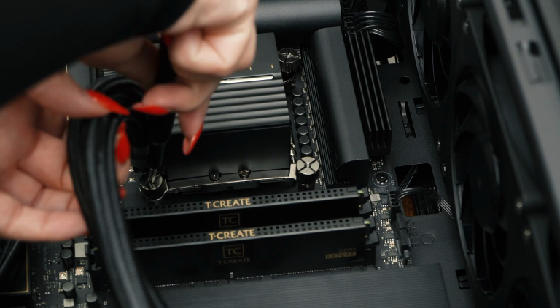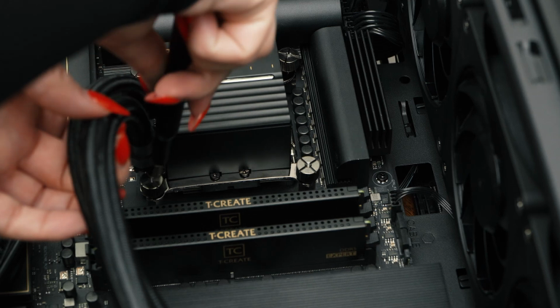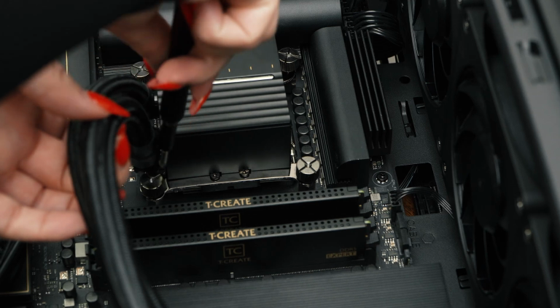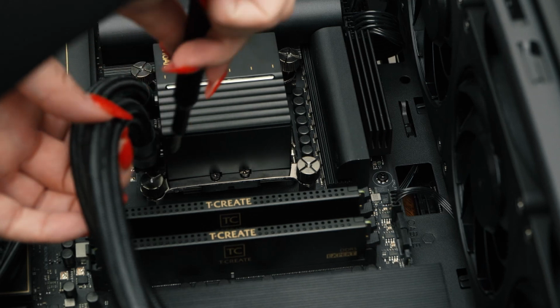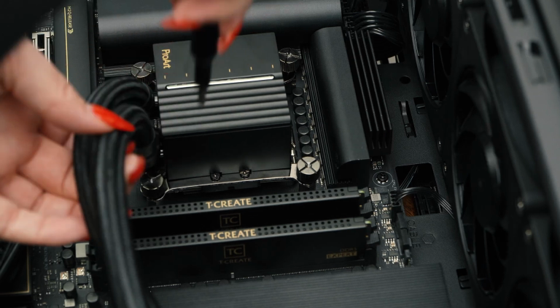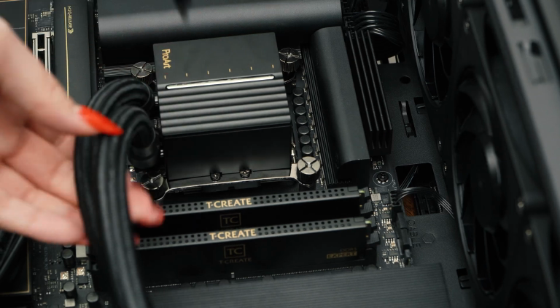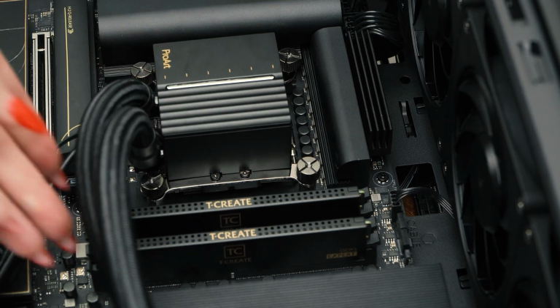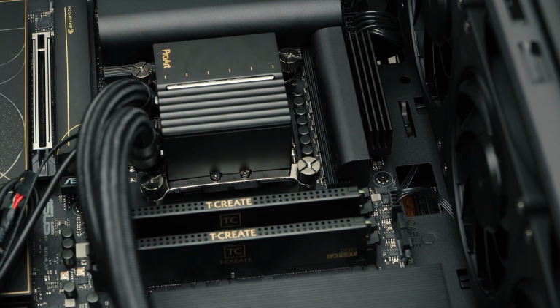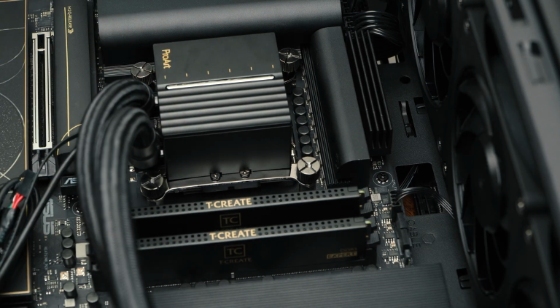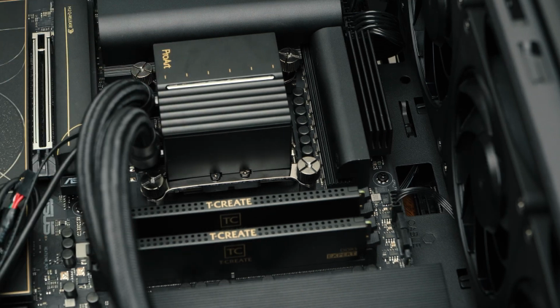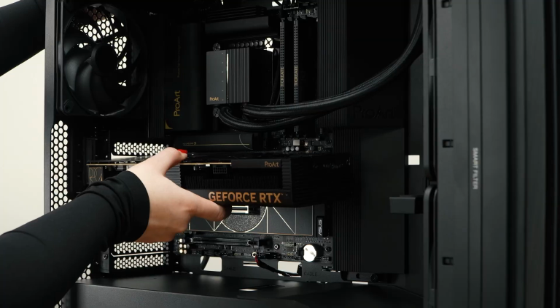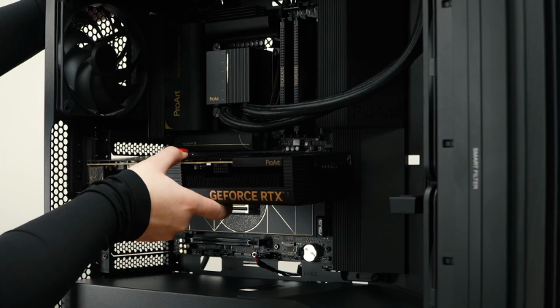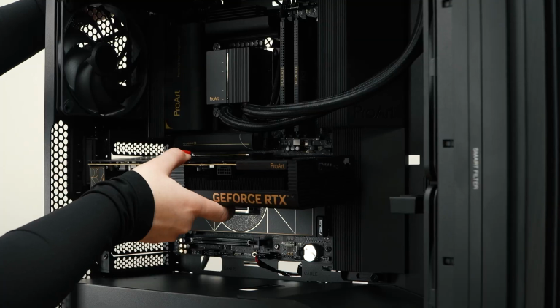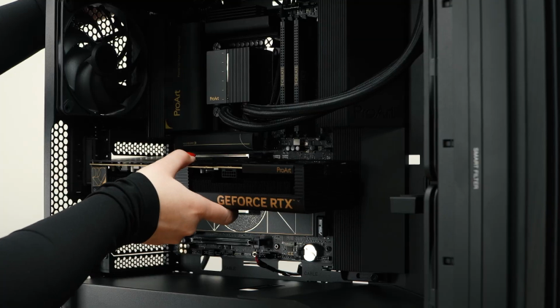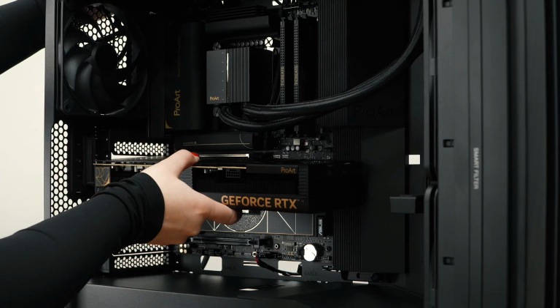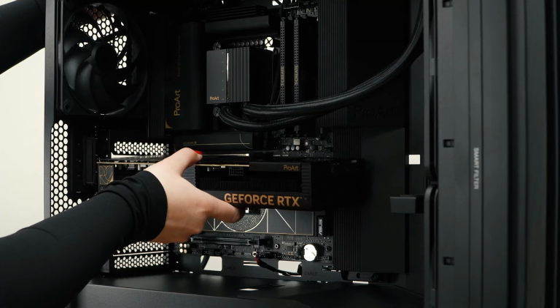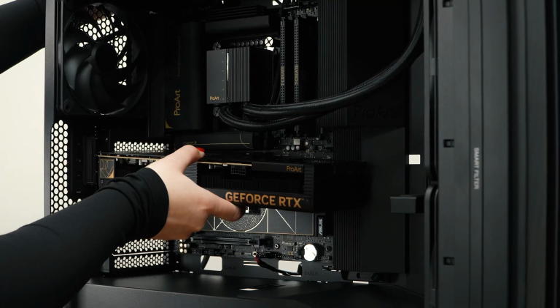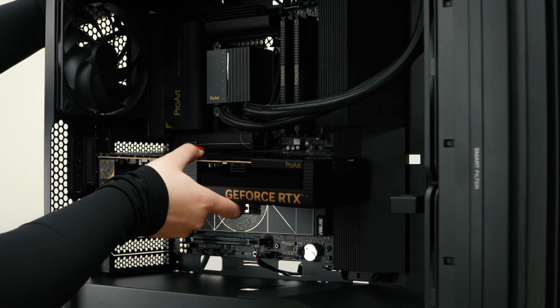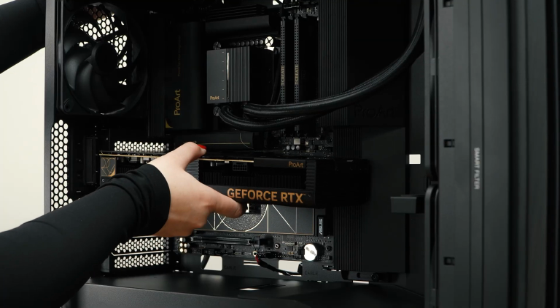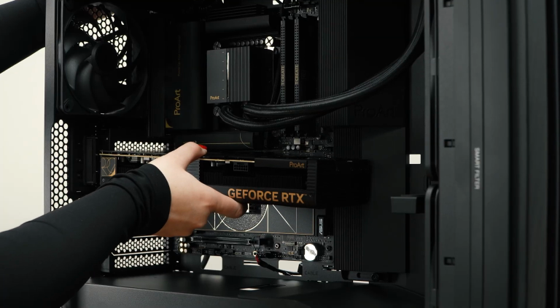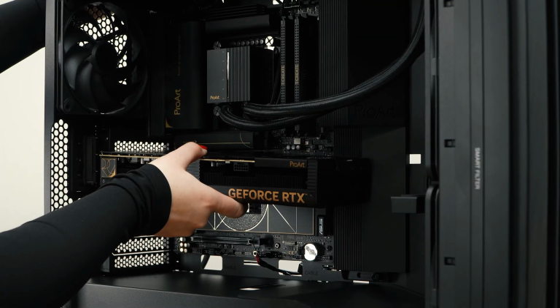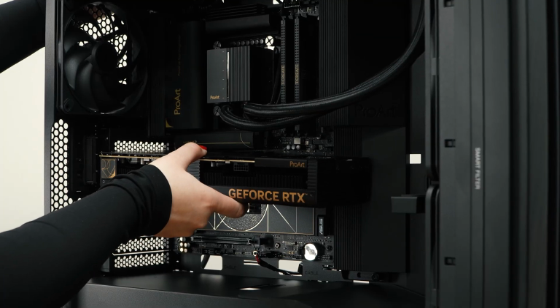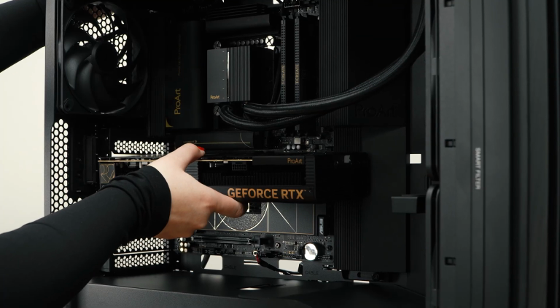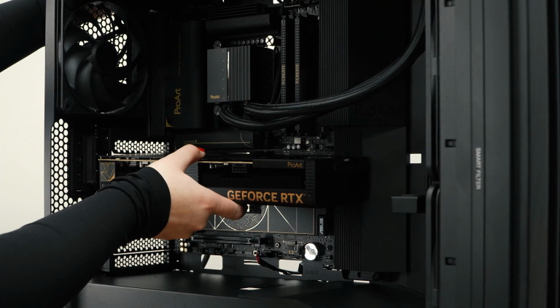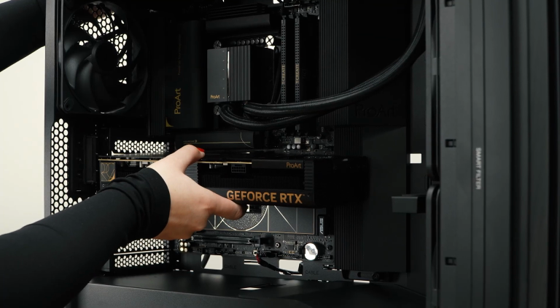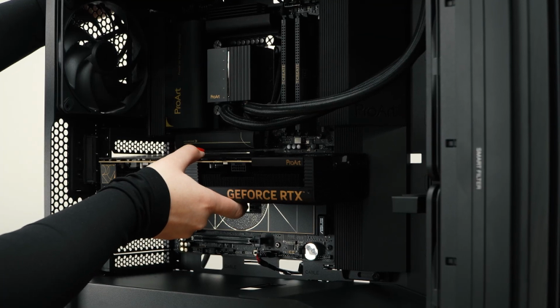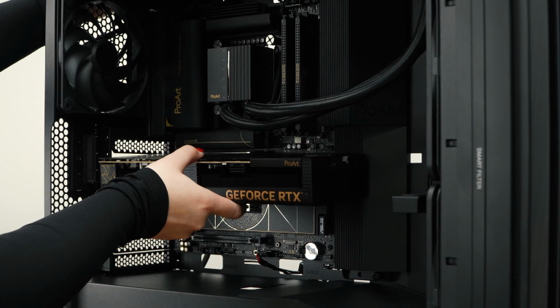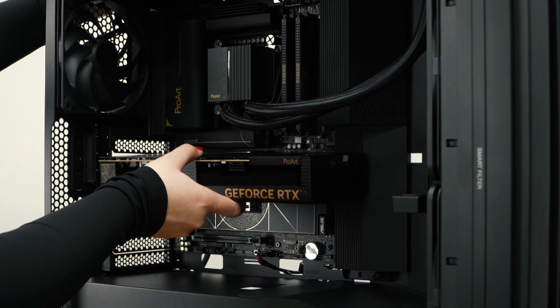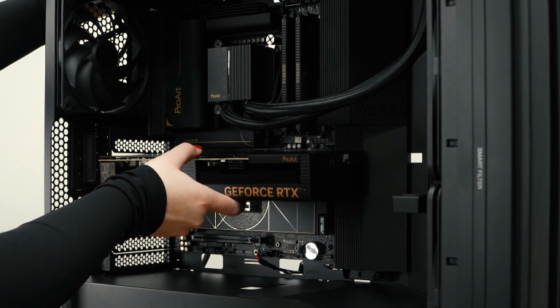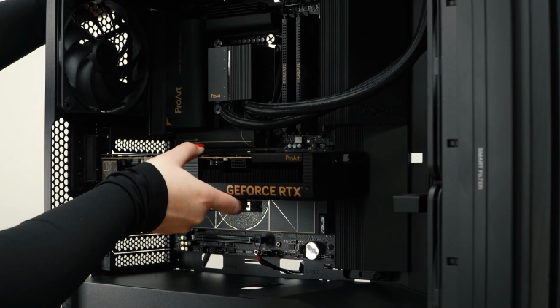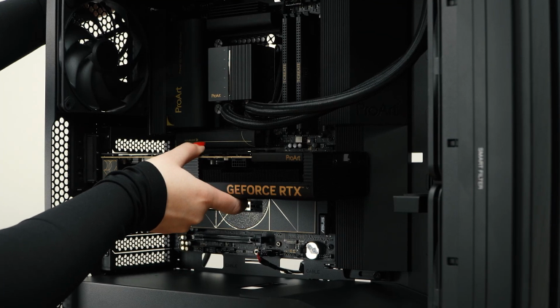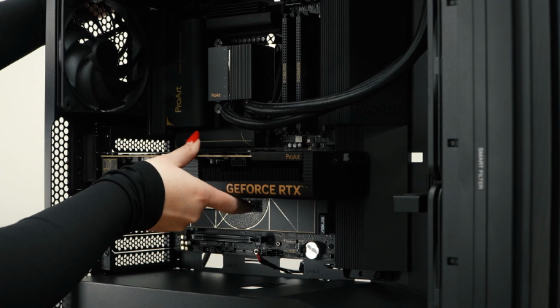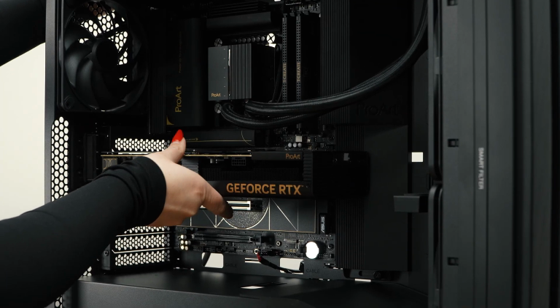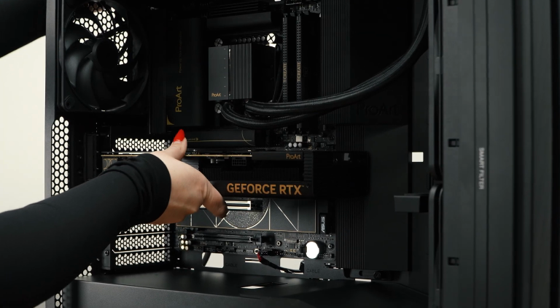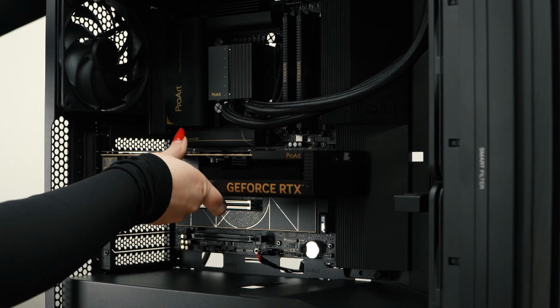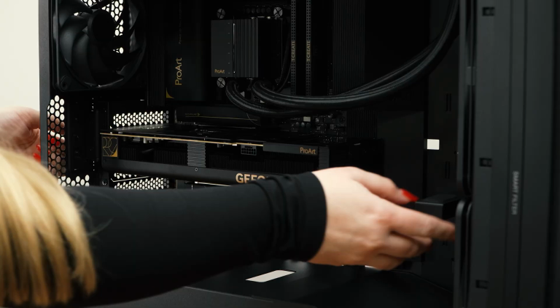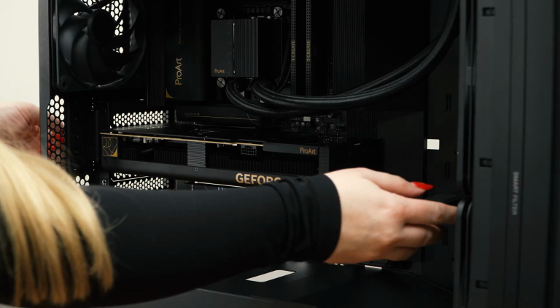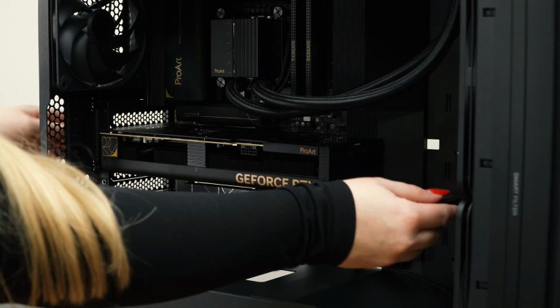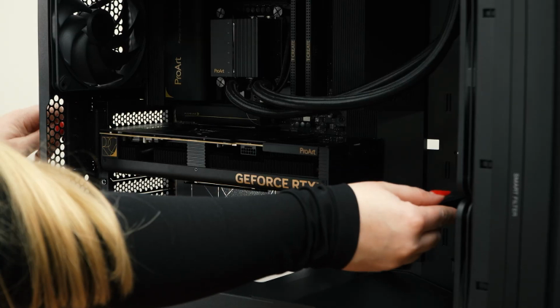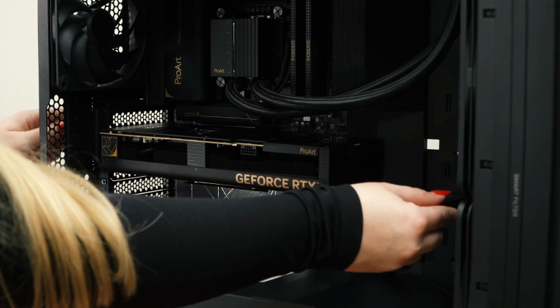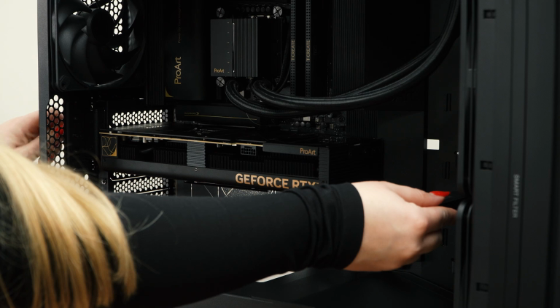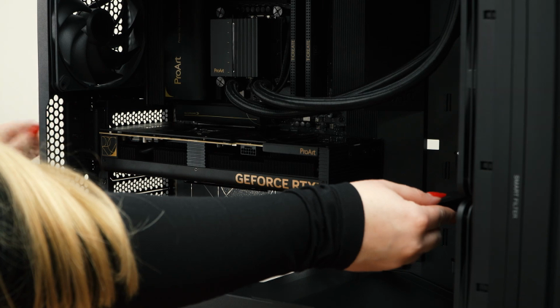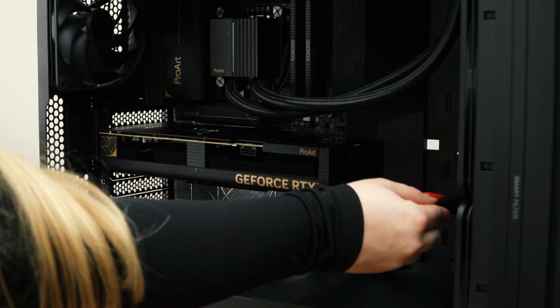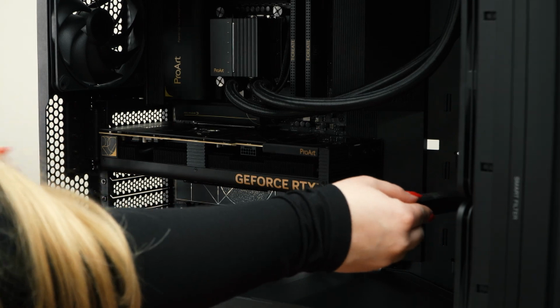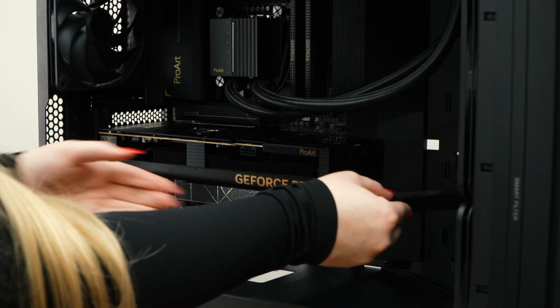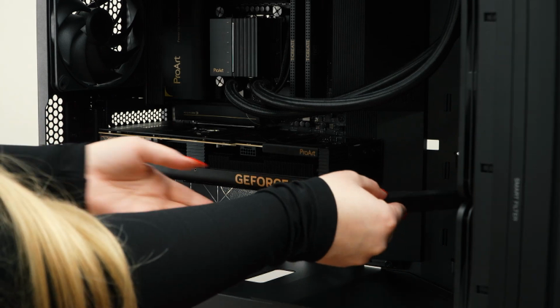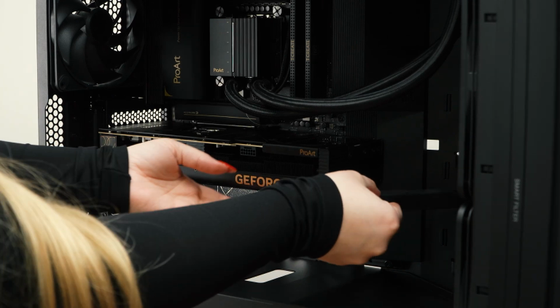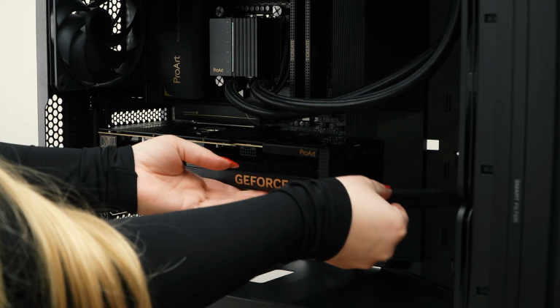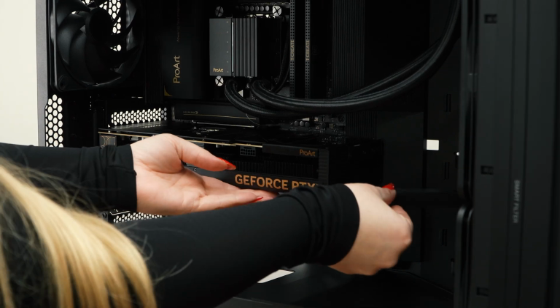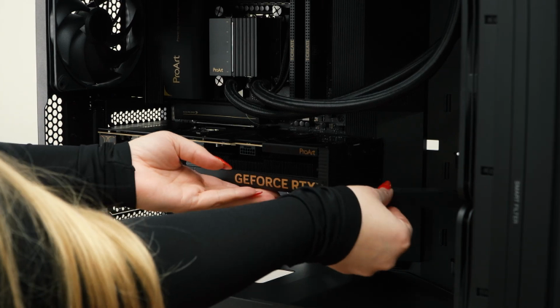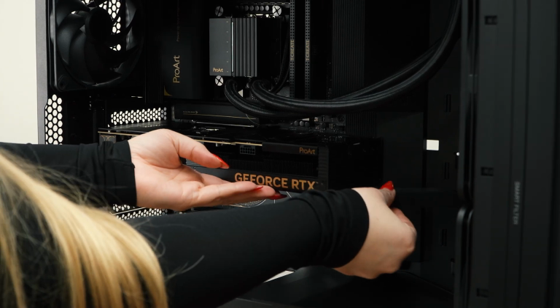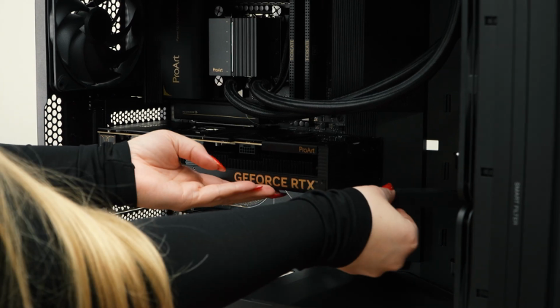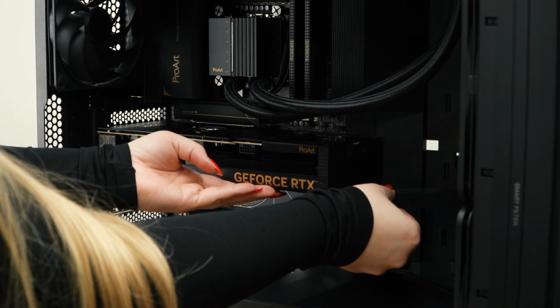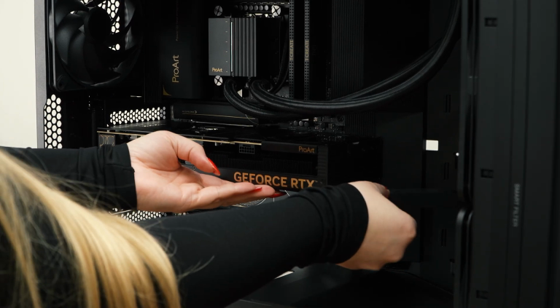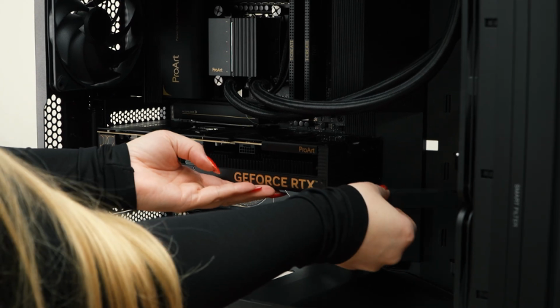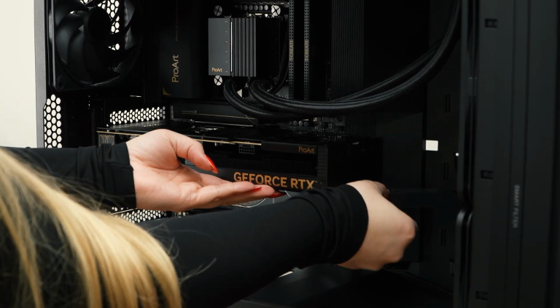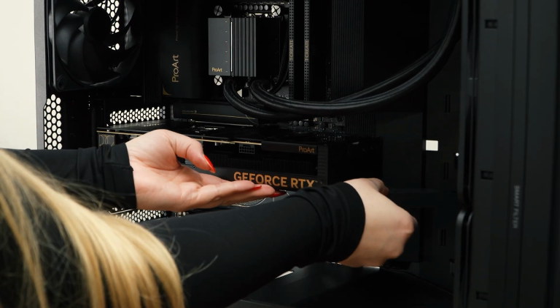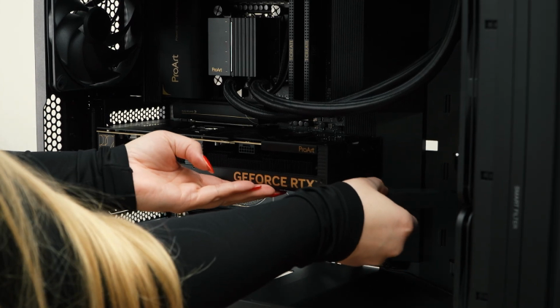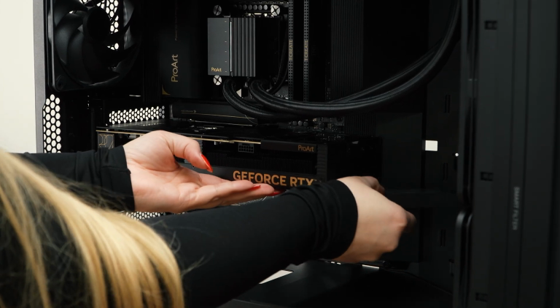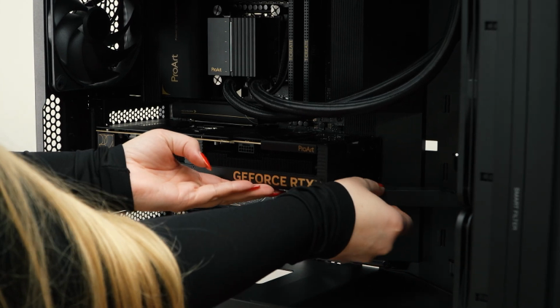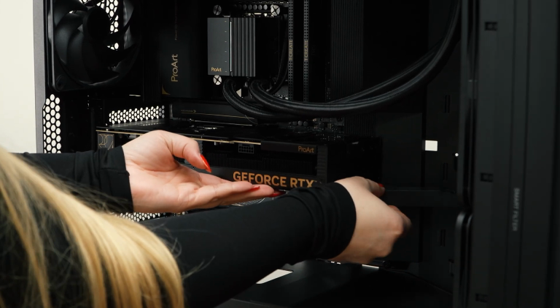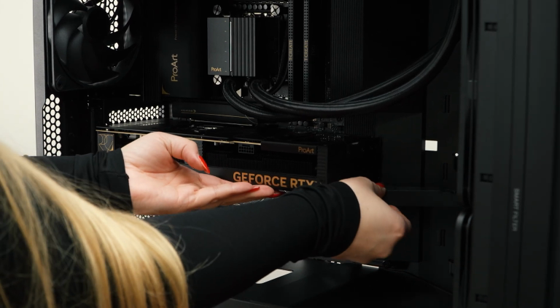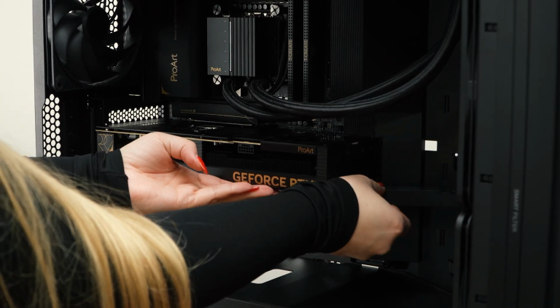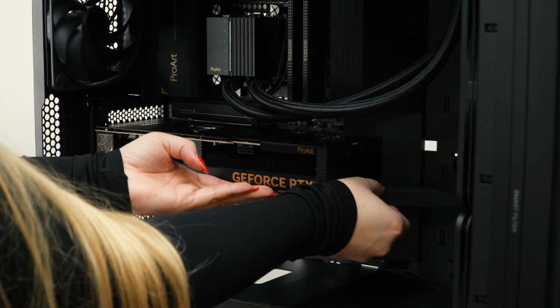There is one more big component that we need to add to the motherboard and that is the graphics card — and what a perfect match this card is with the rest of the ProArt line.